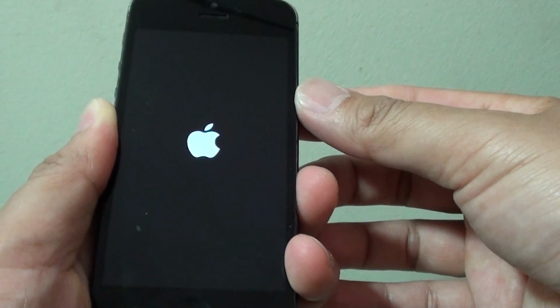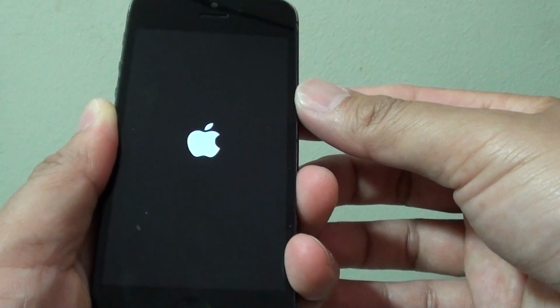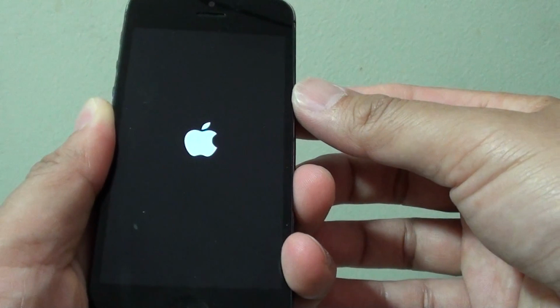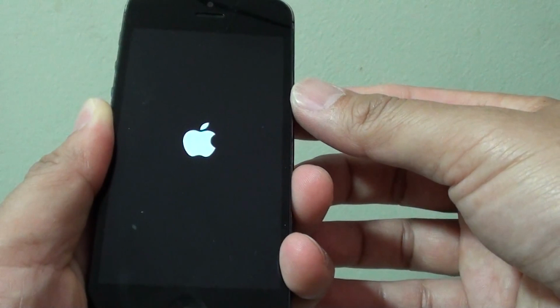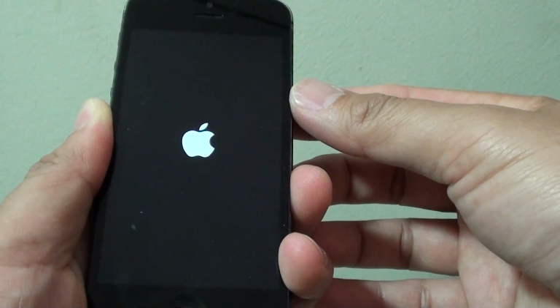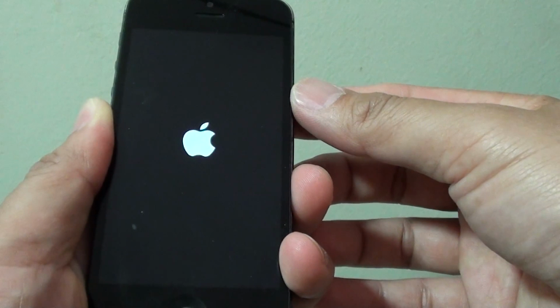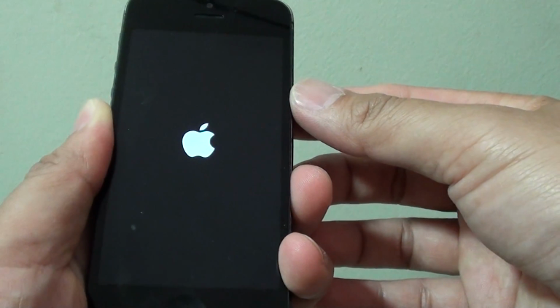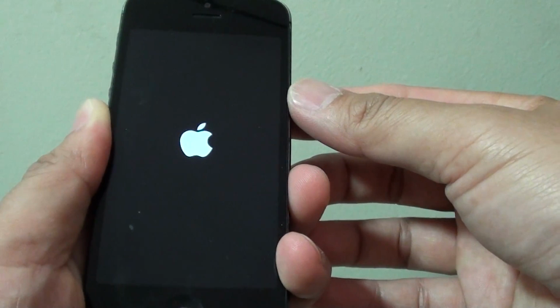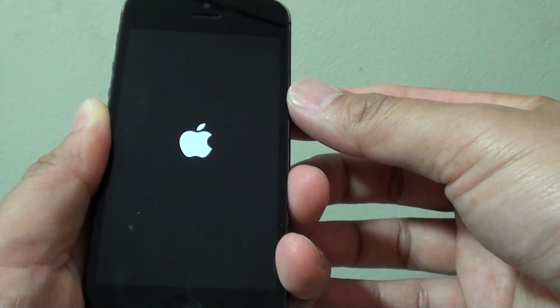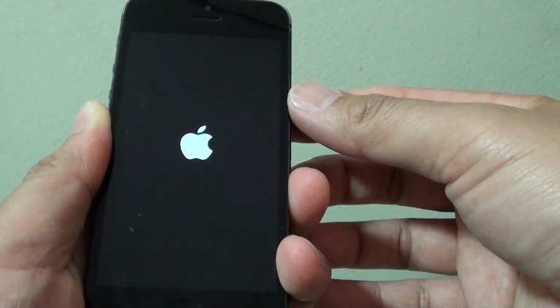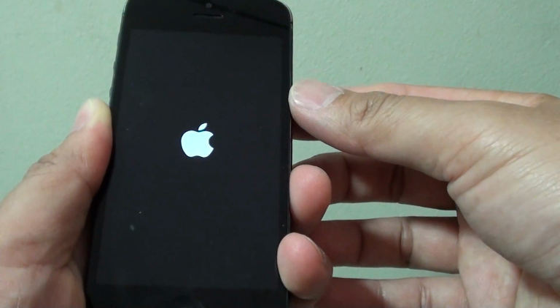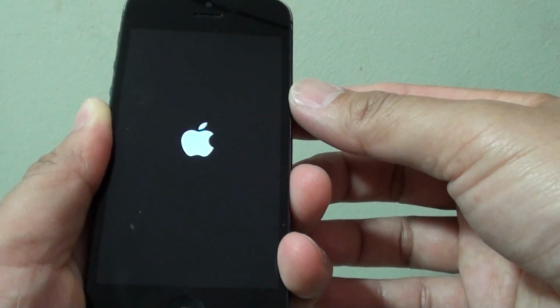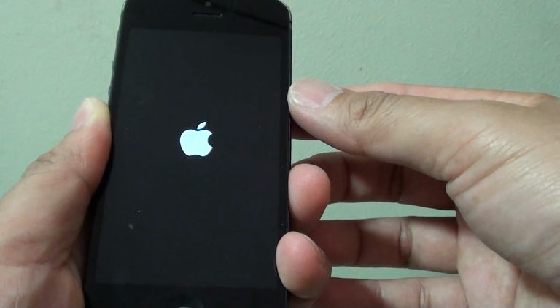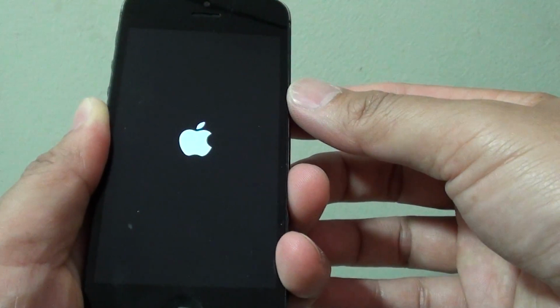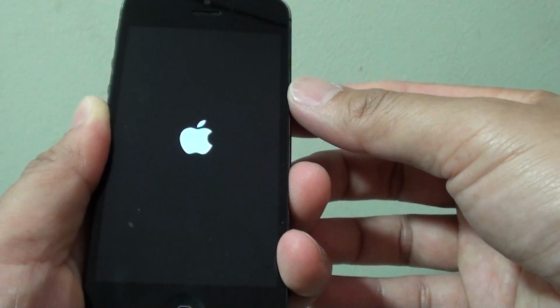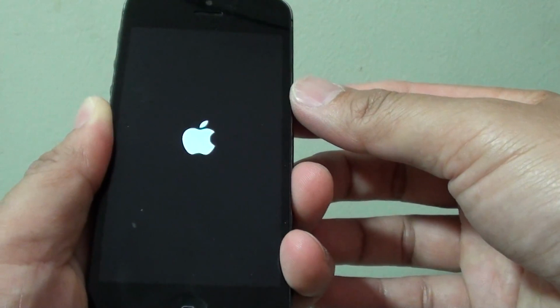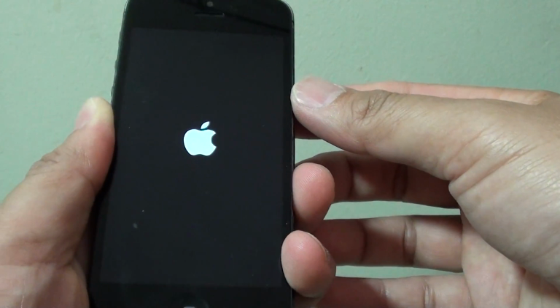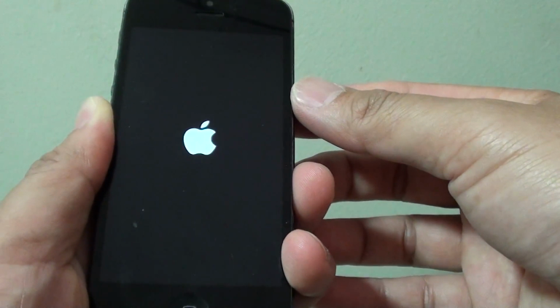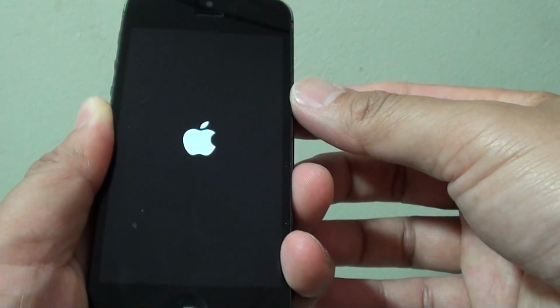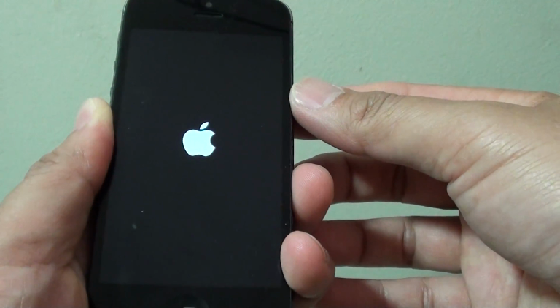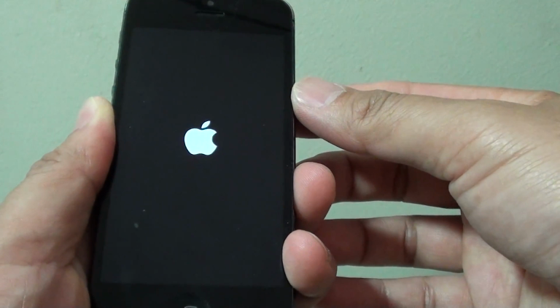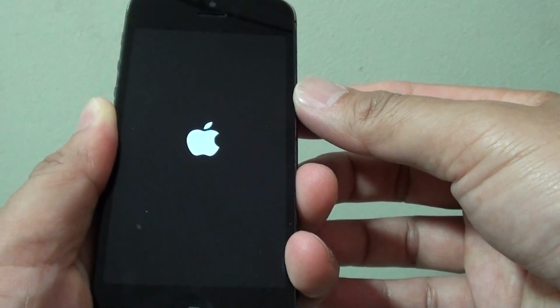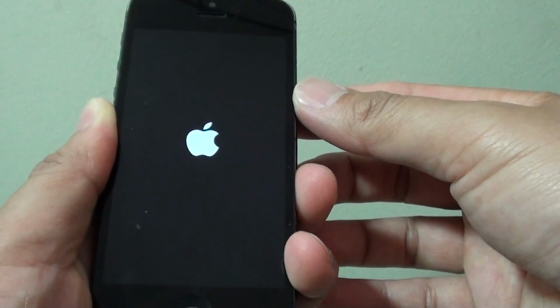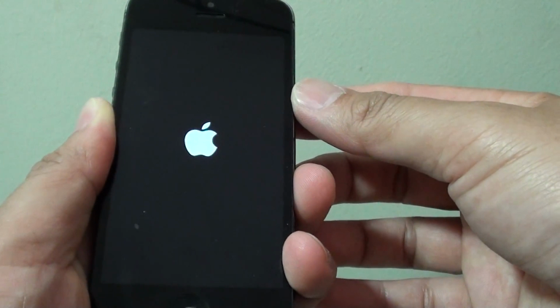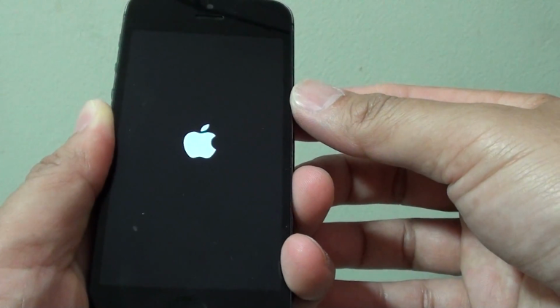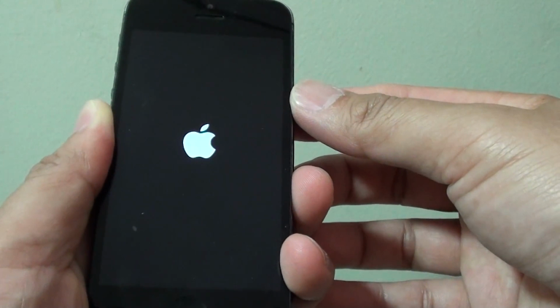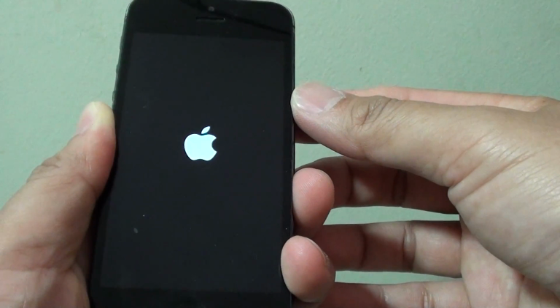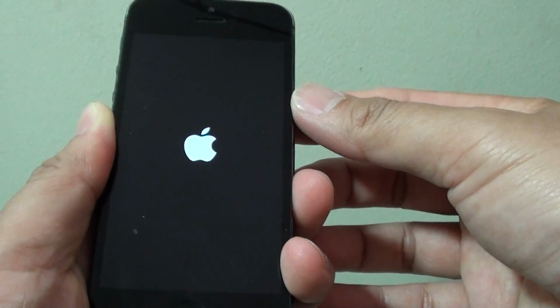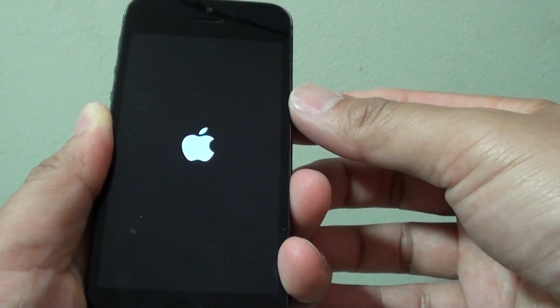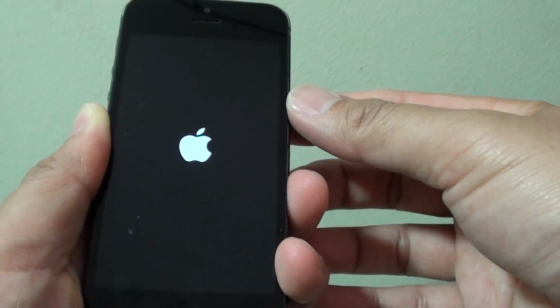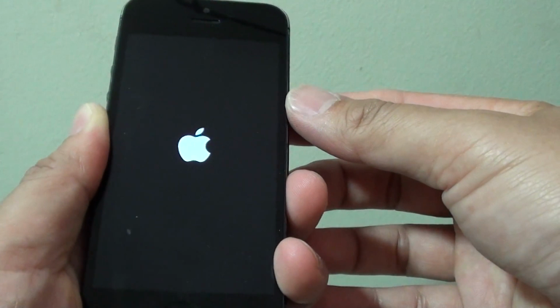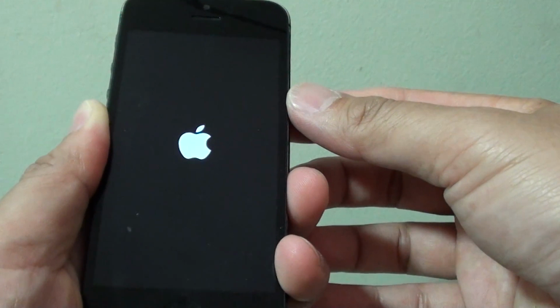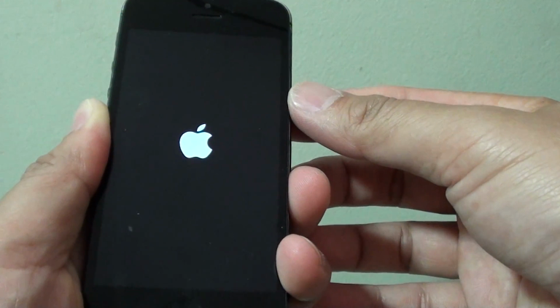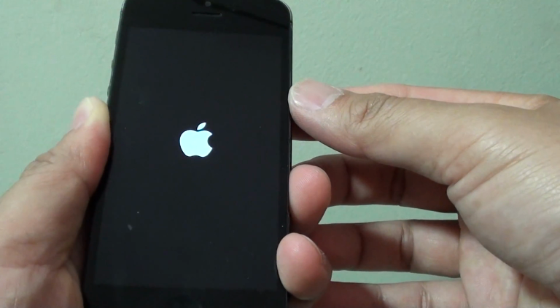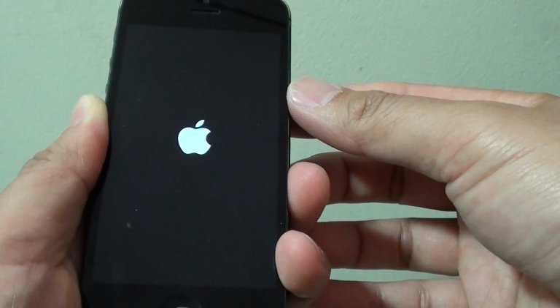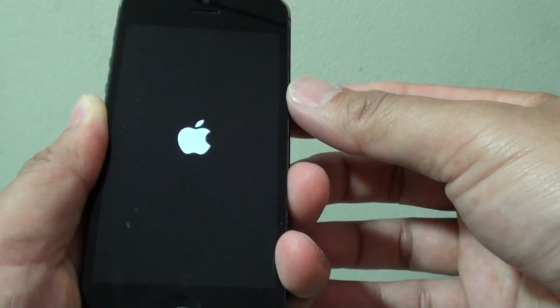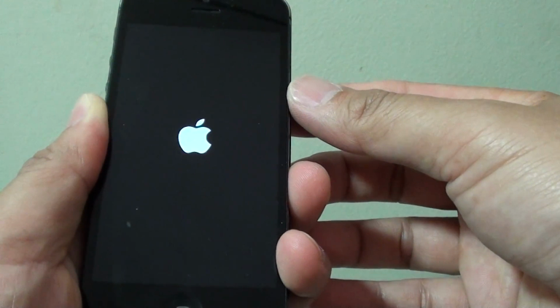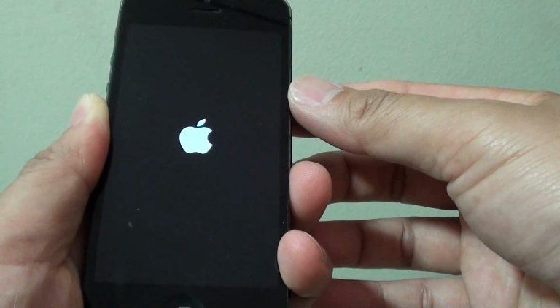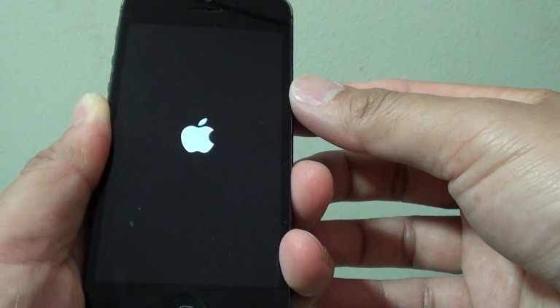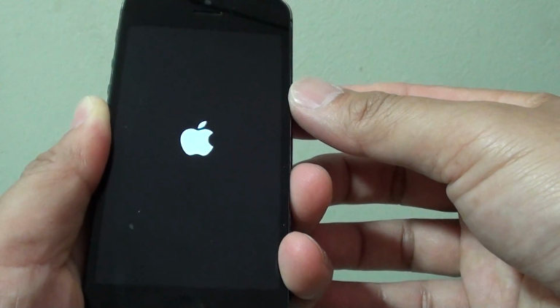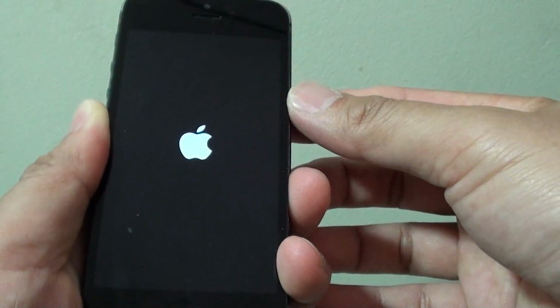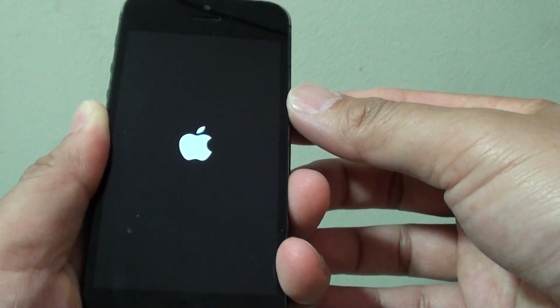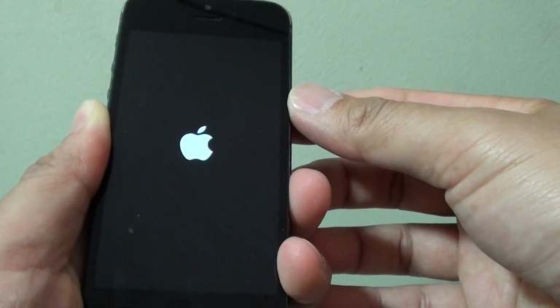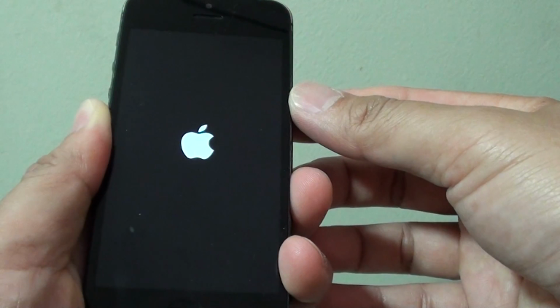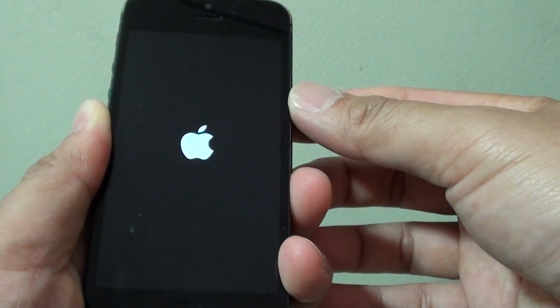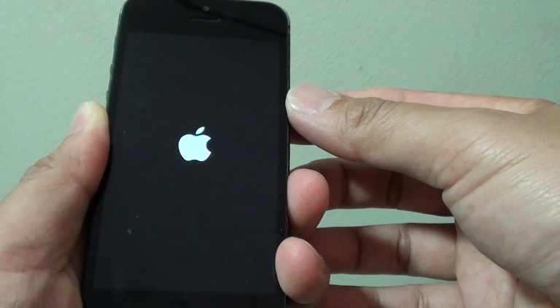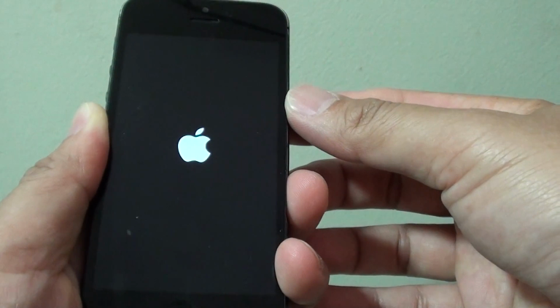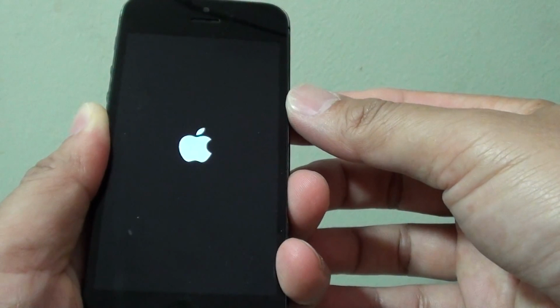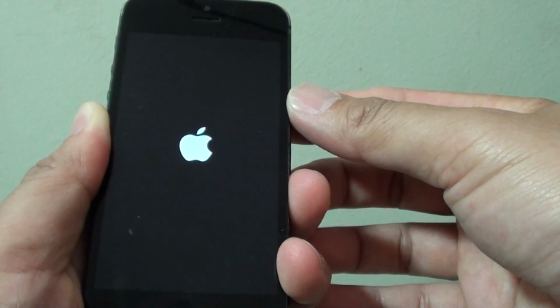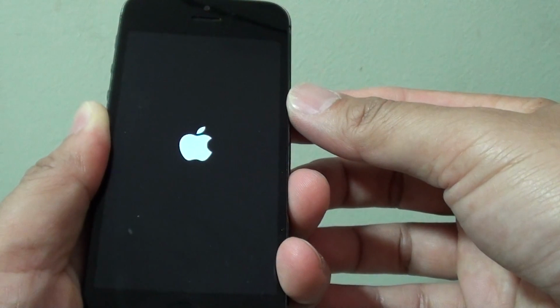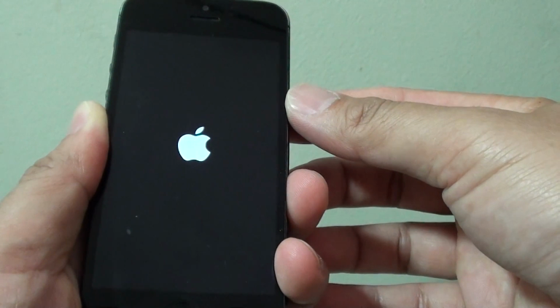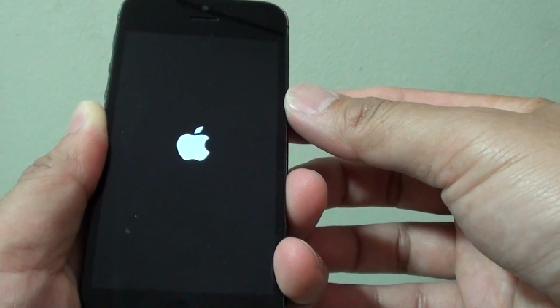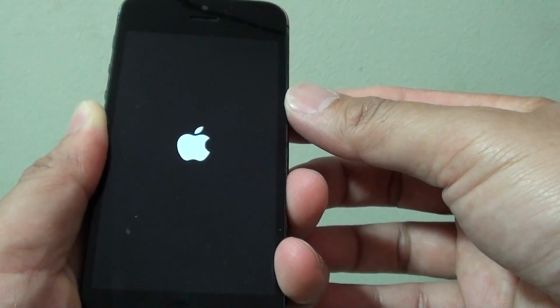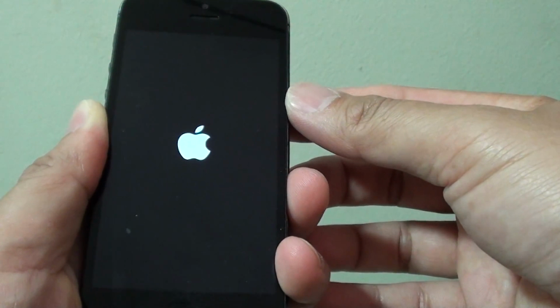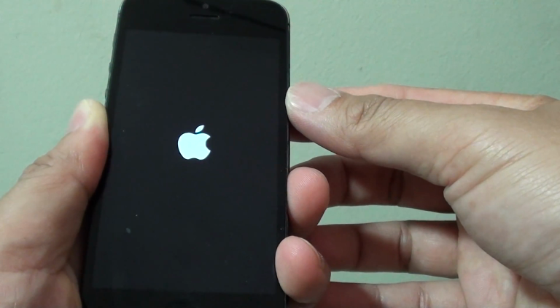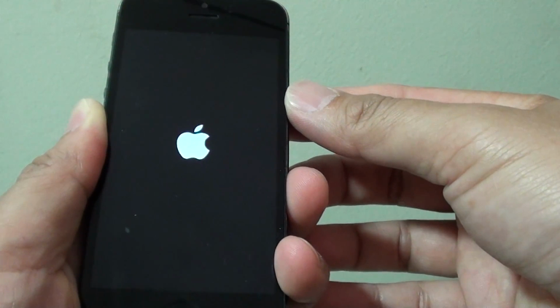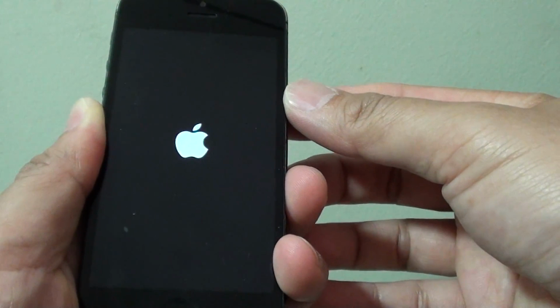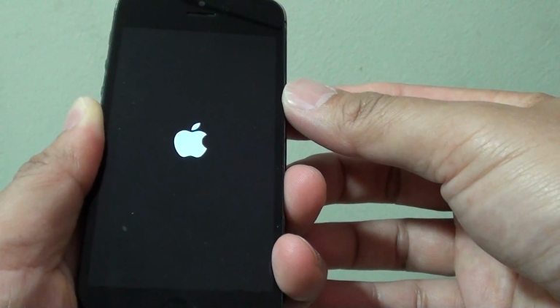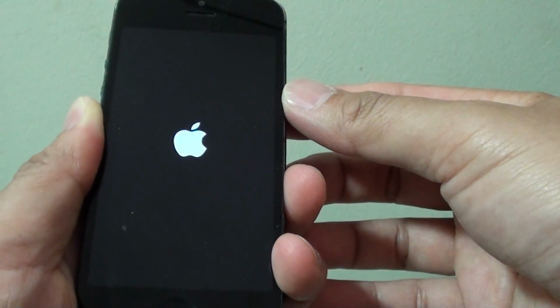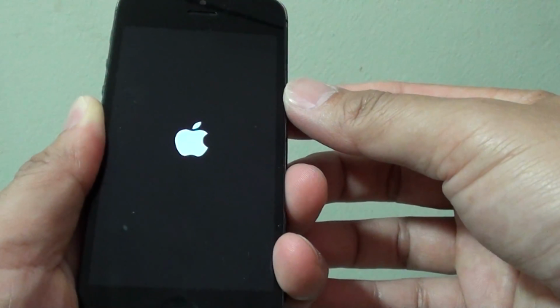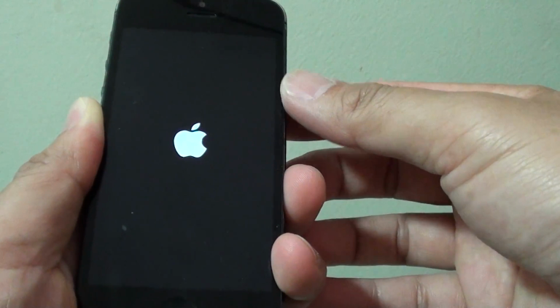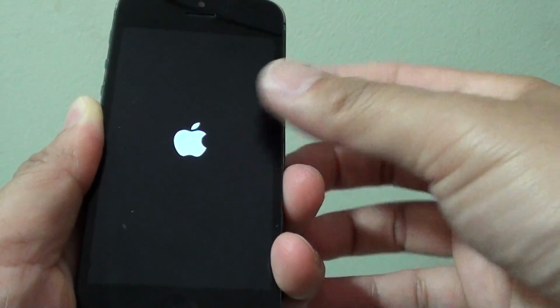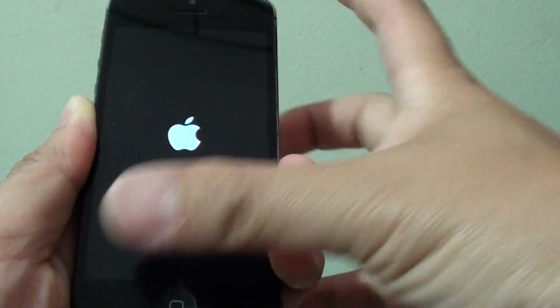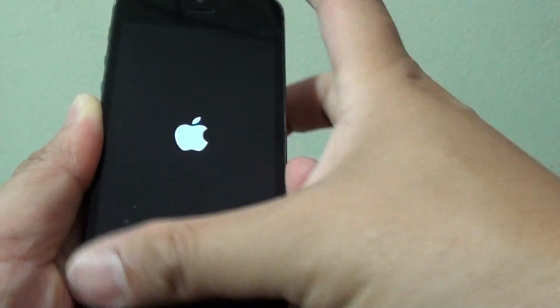The phone is still booting up, just loading all the software — which is a good sign.